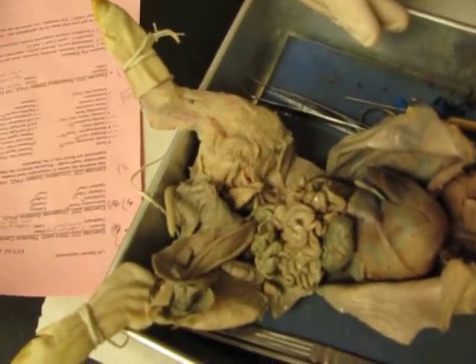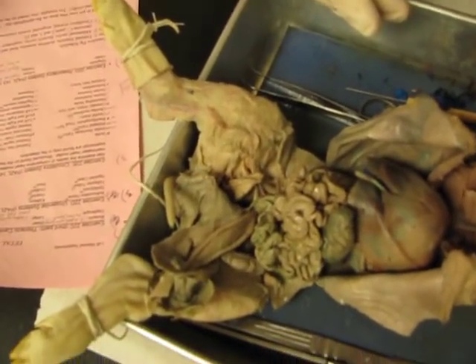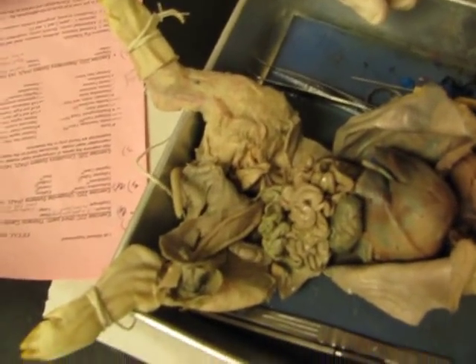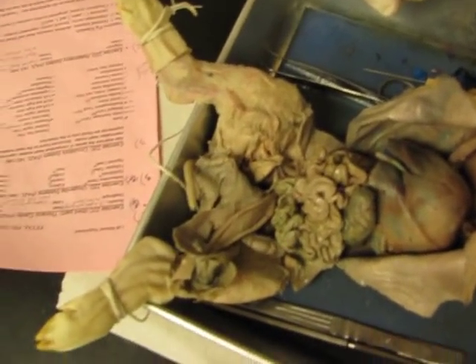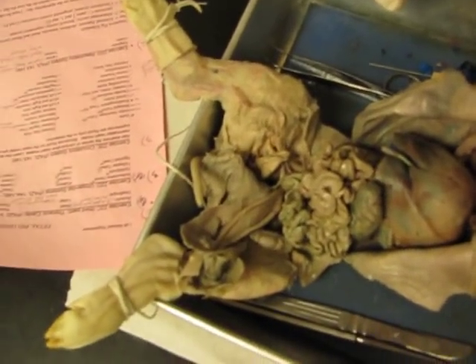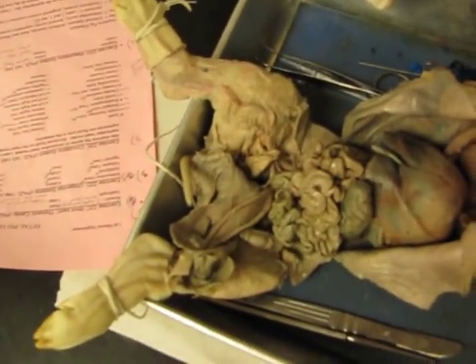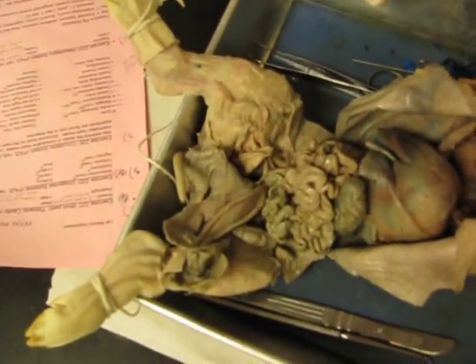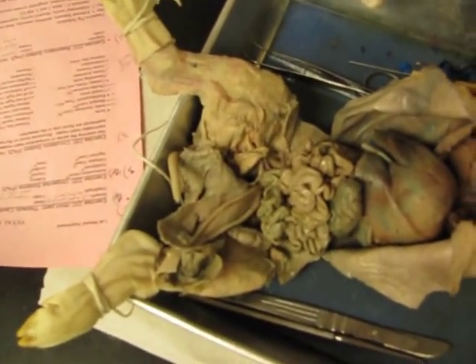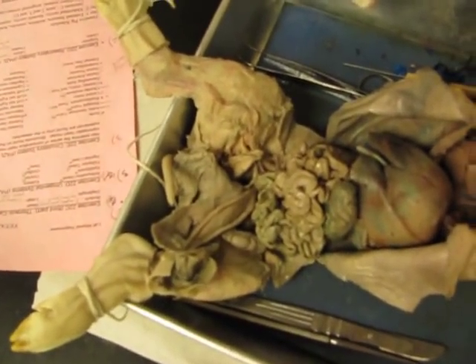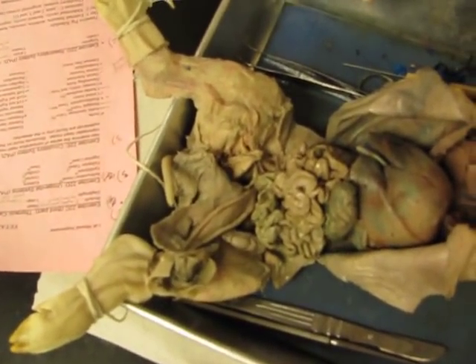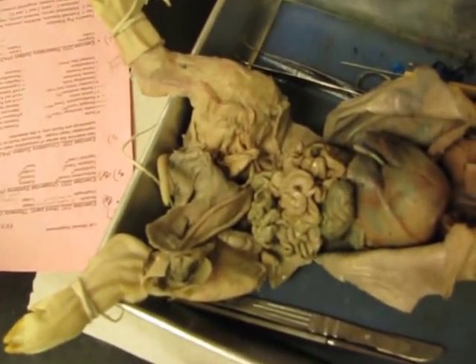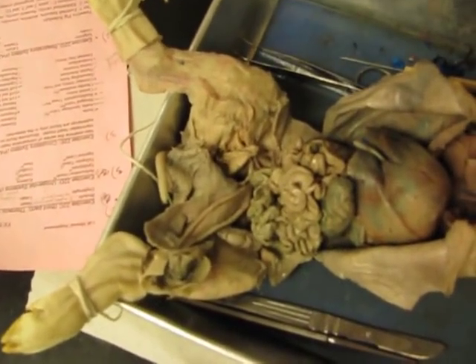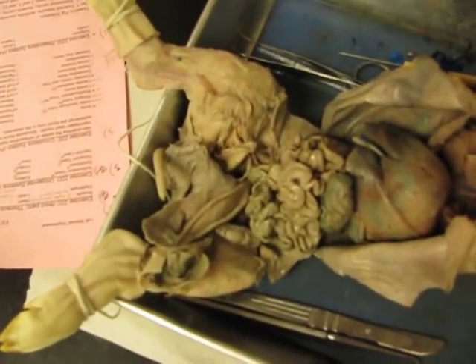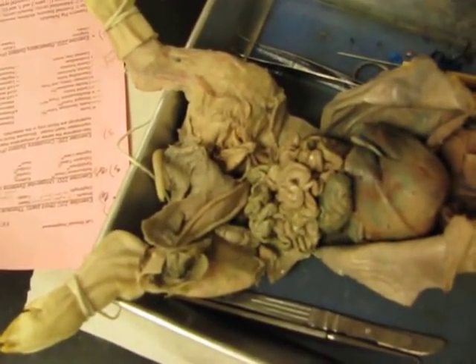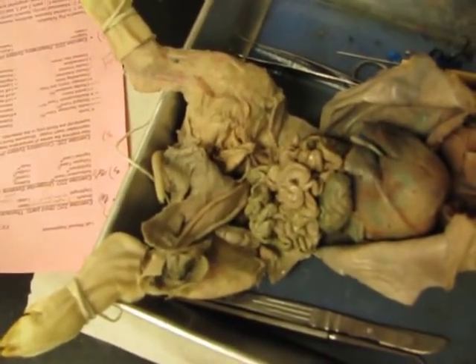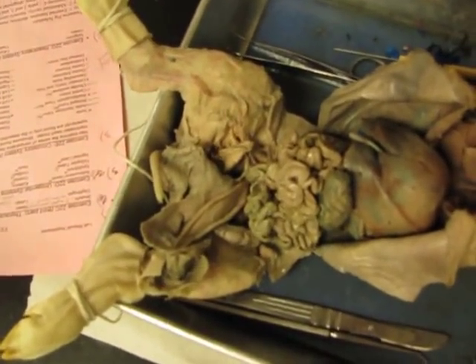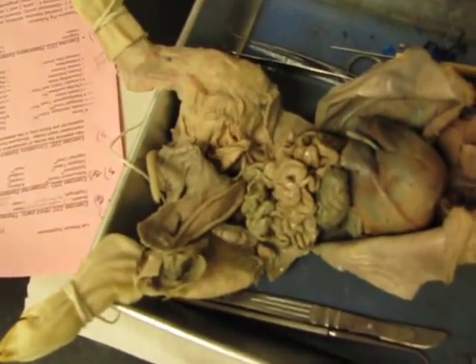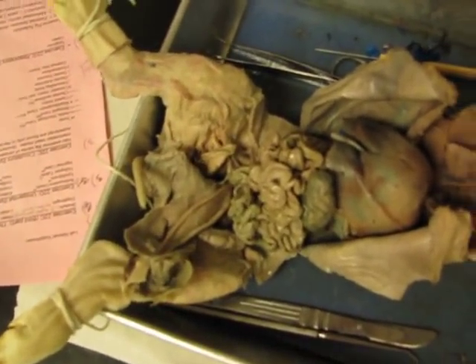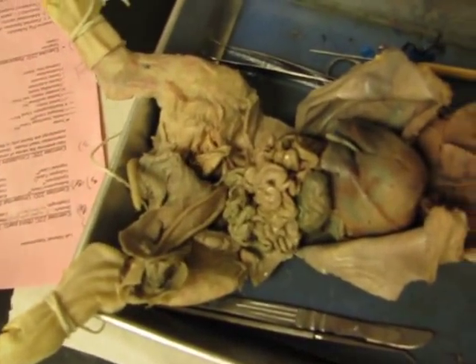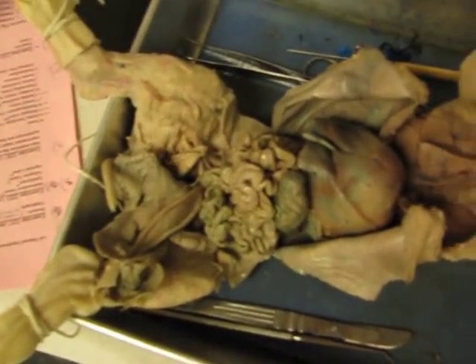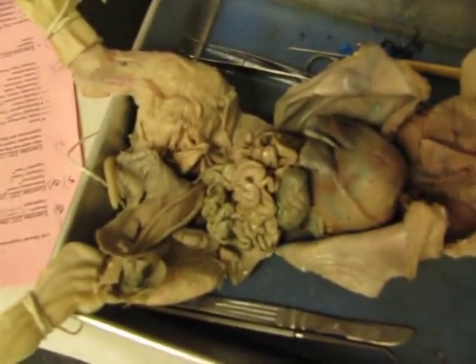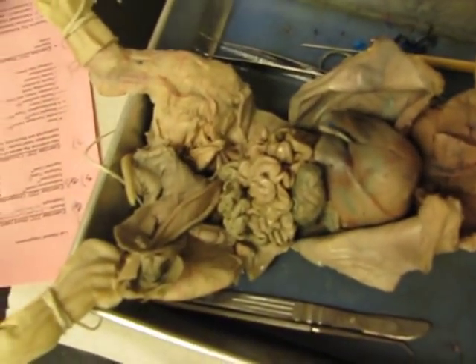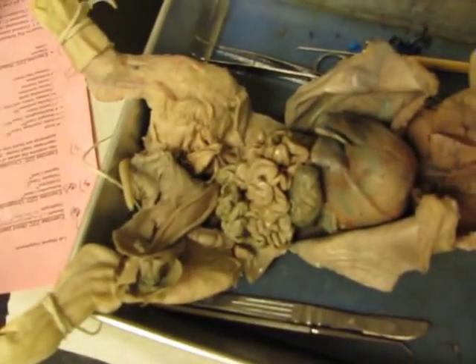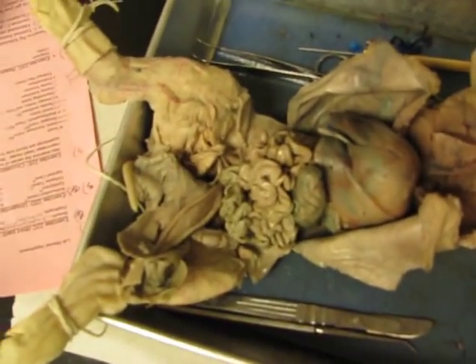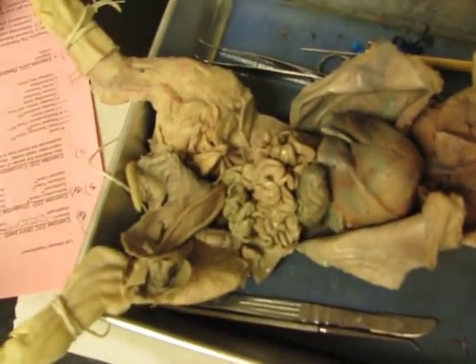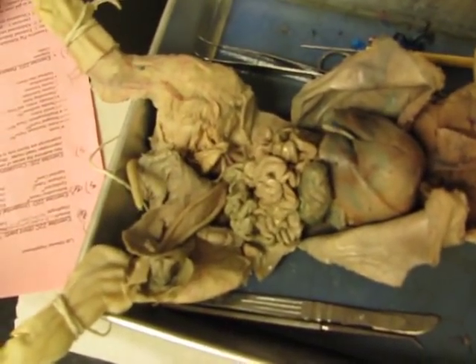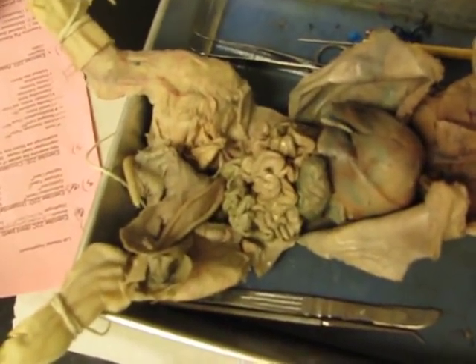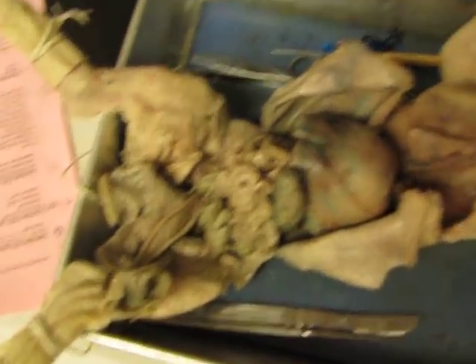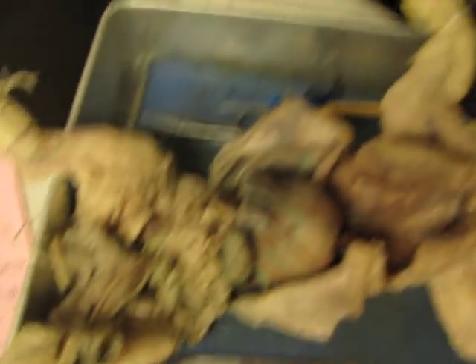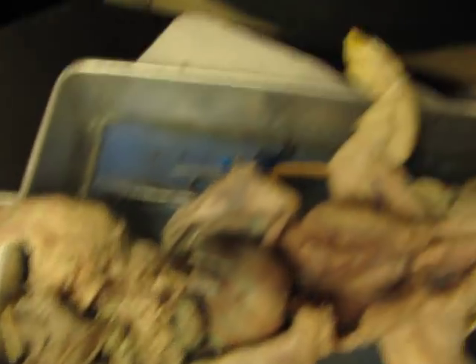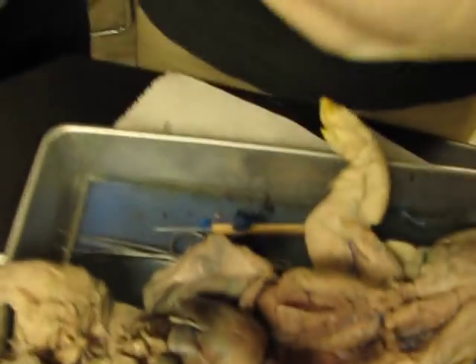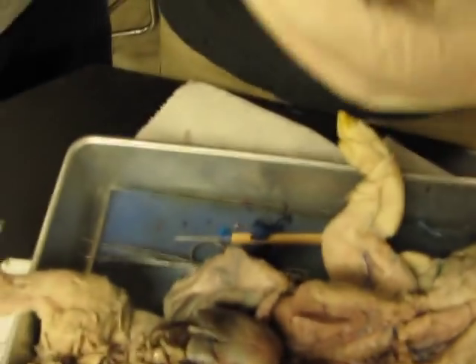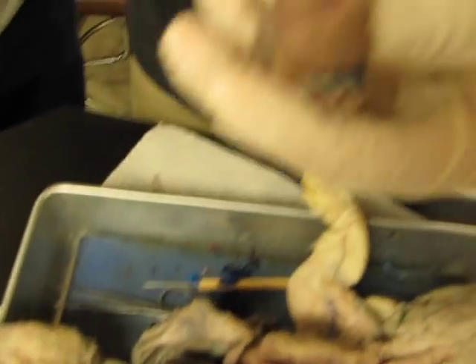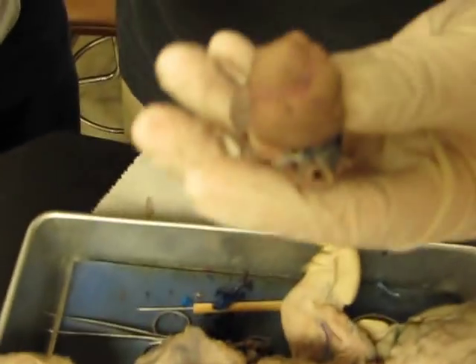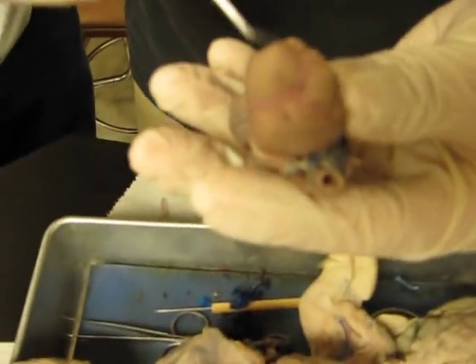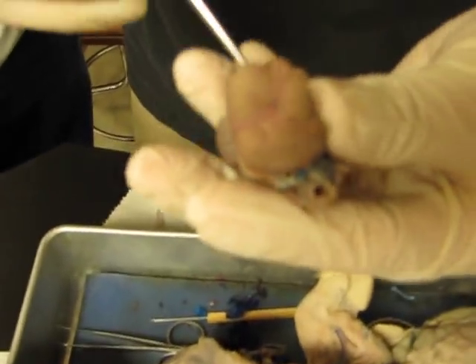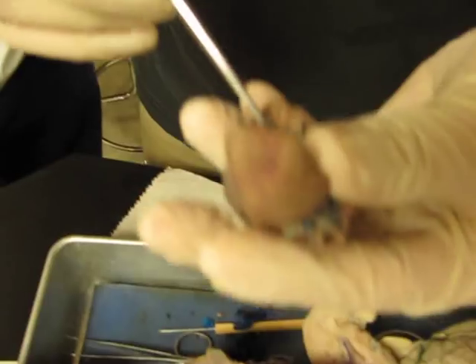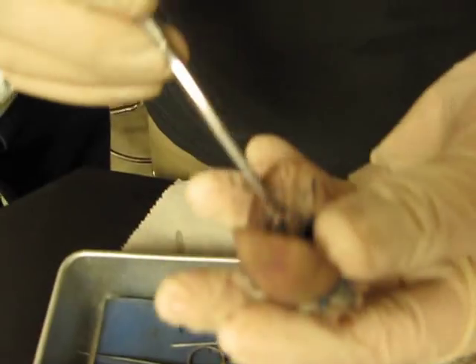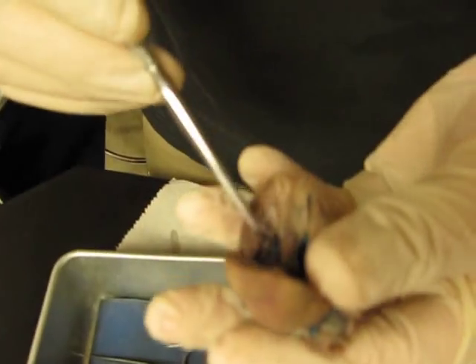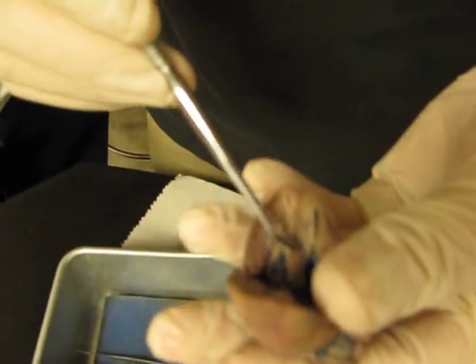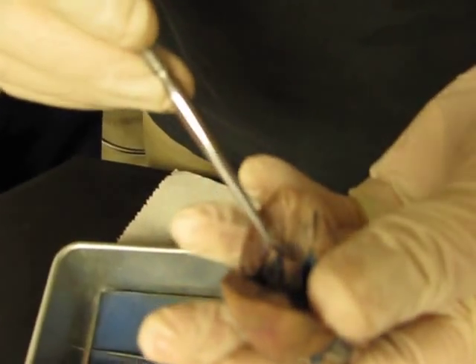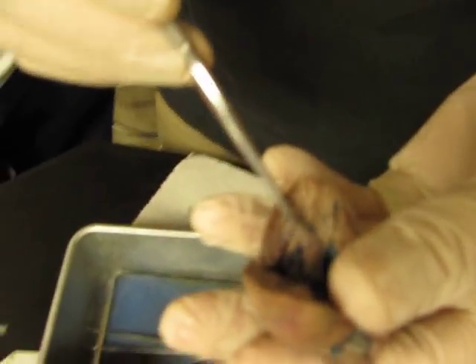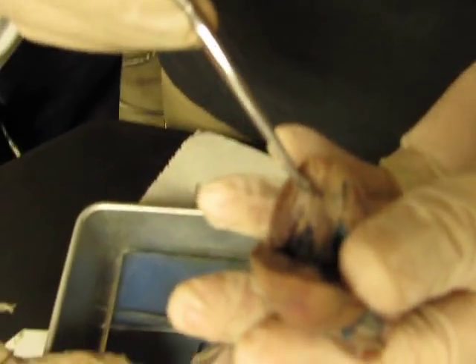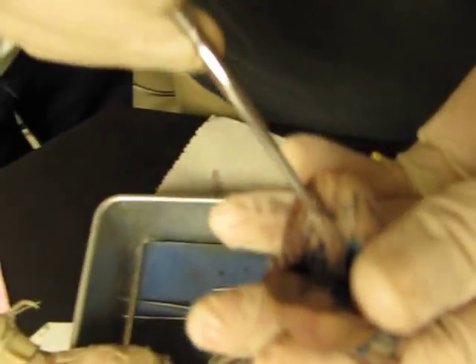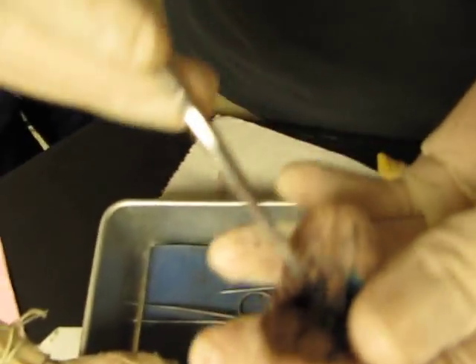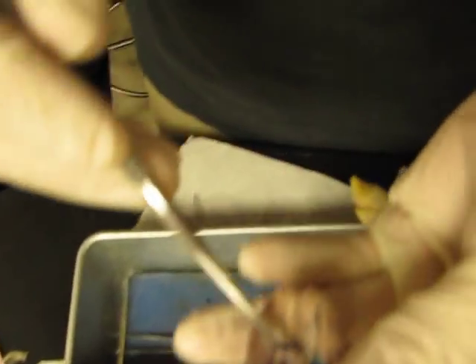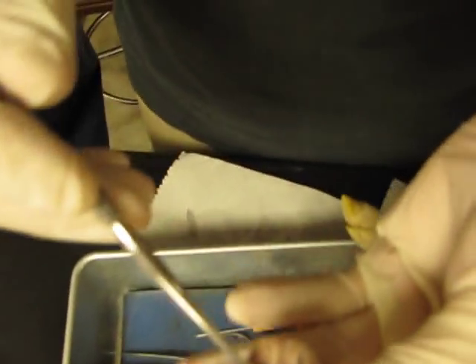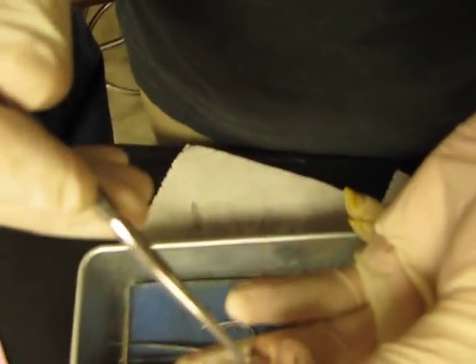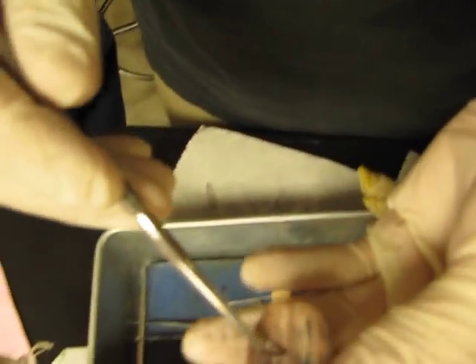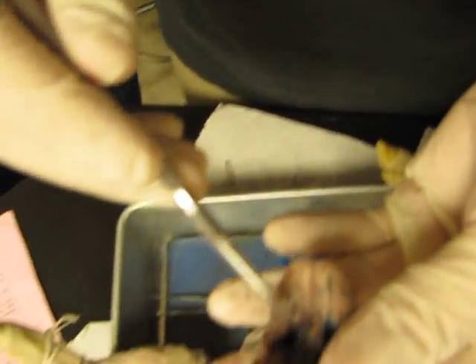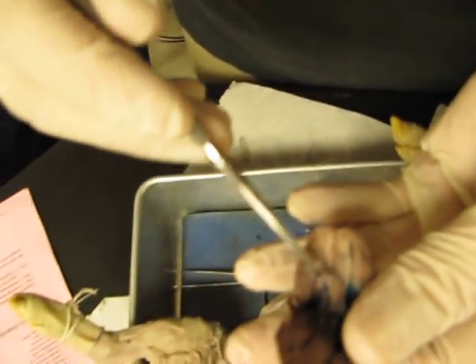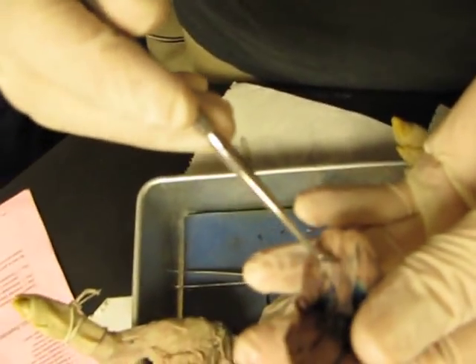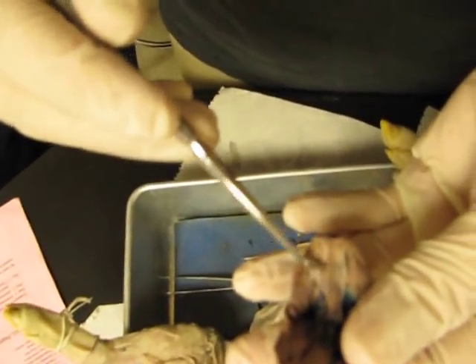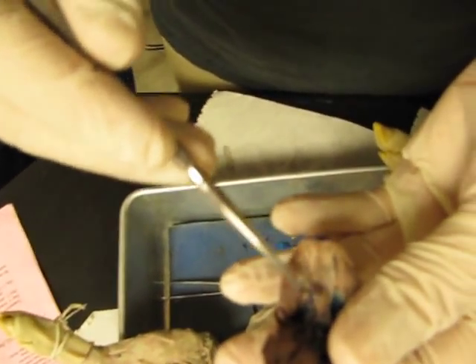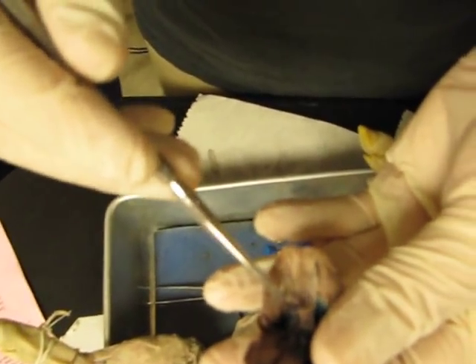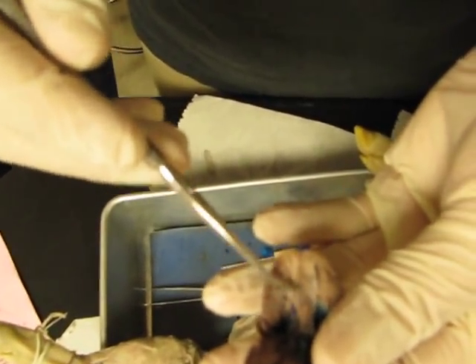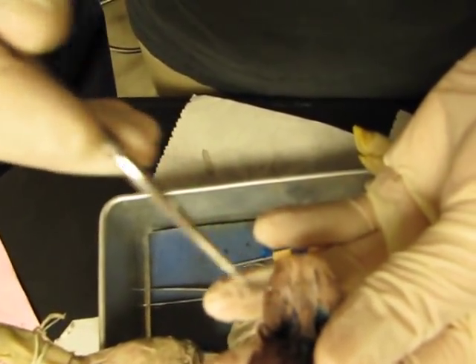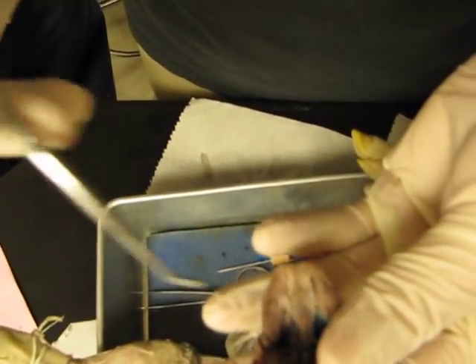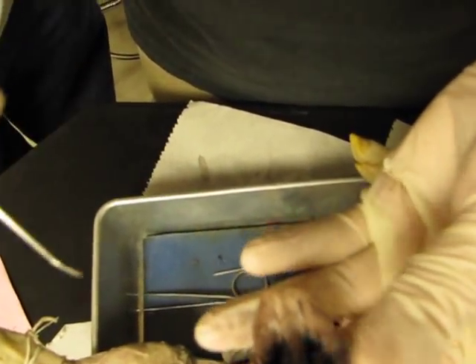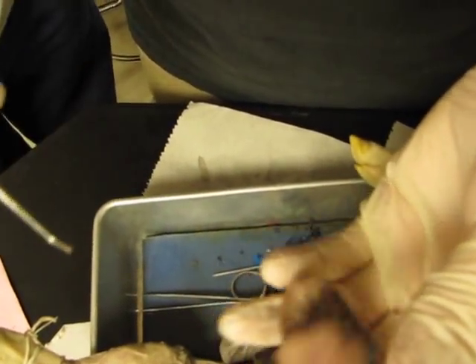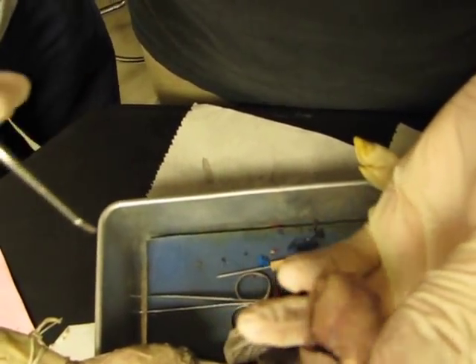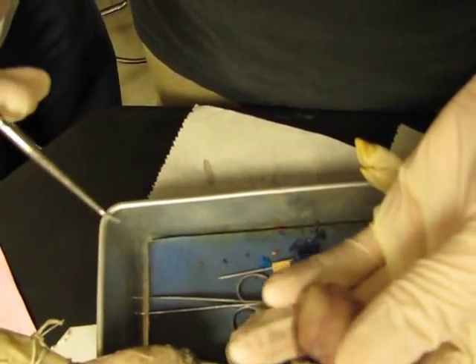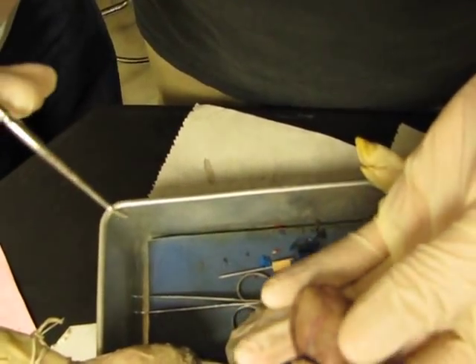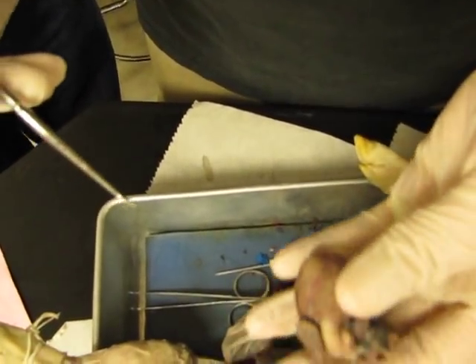Ventricular septum — it separates the left and right ventricles. Nice. Thank you.